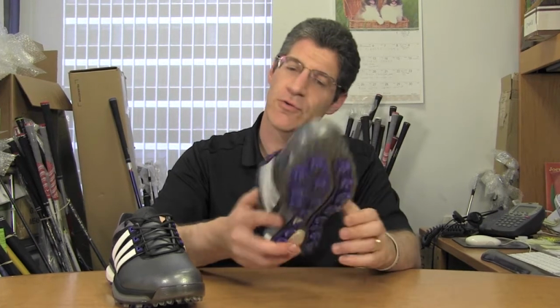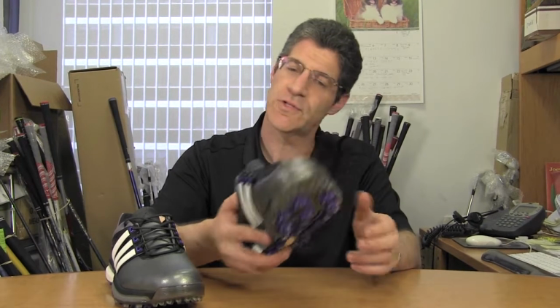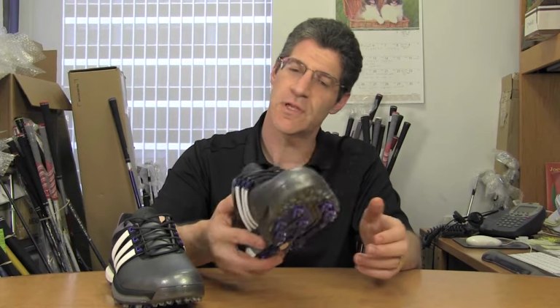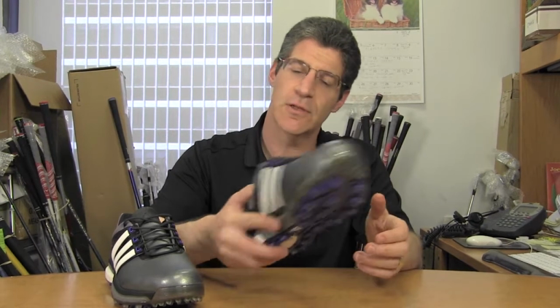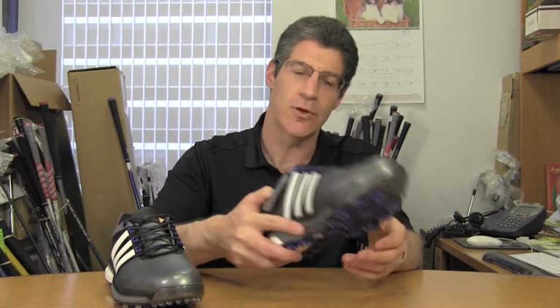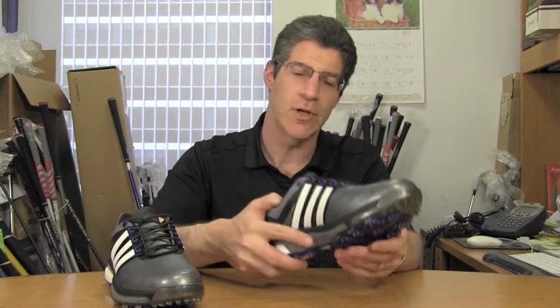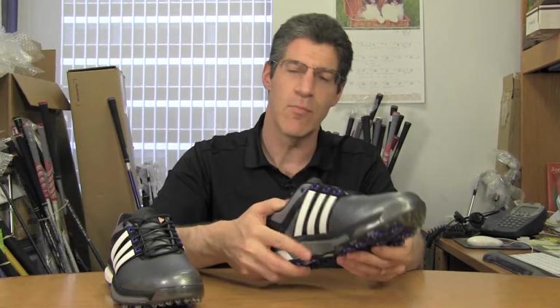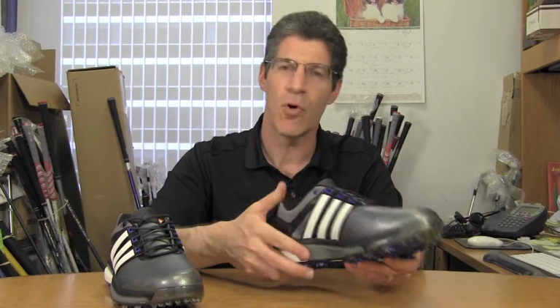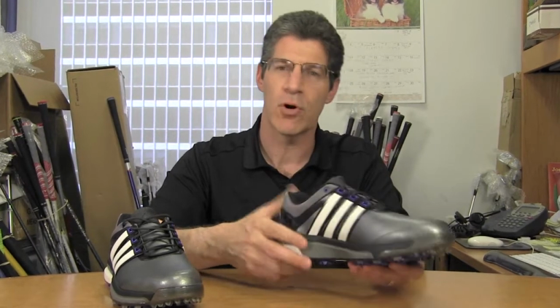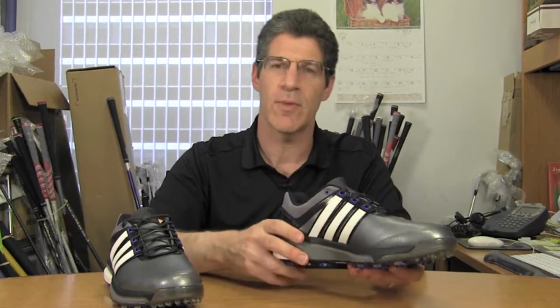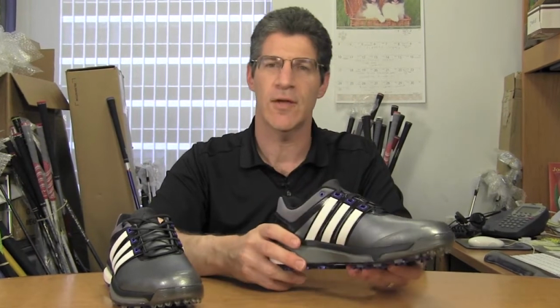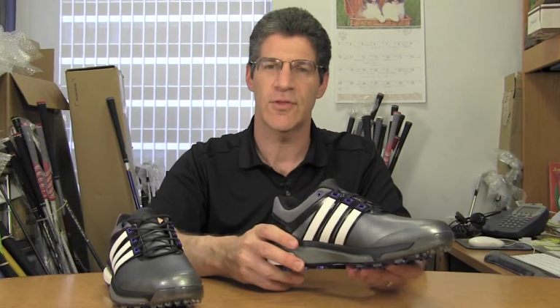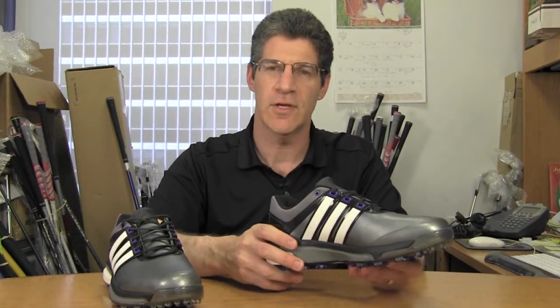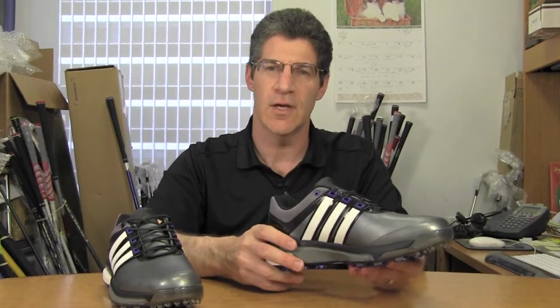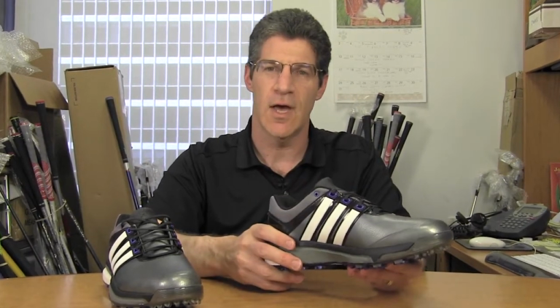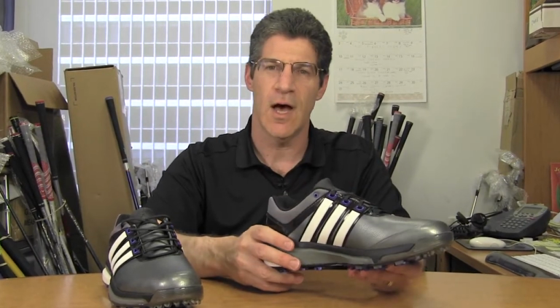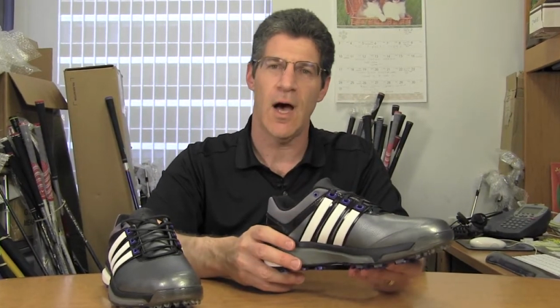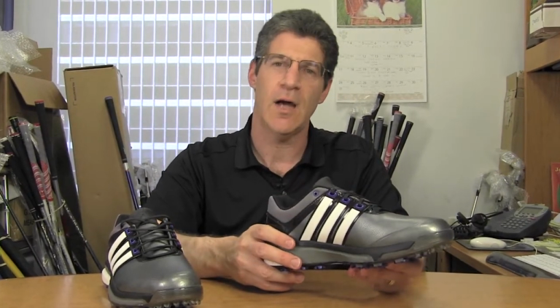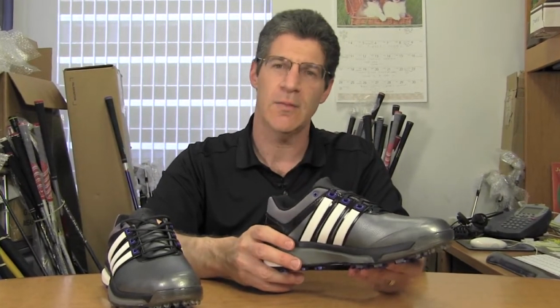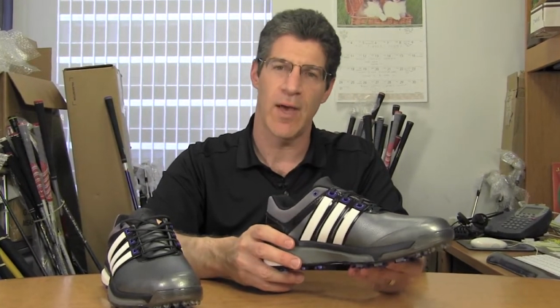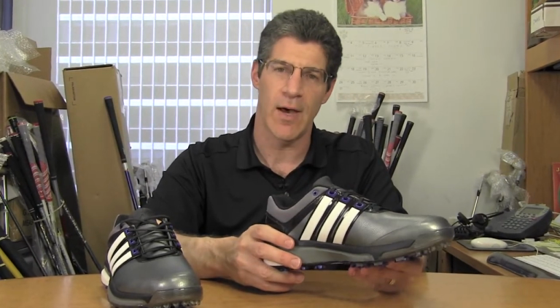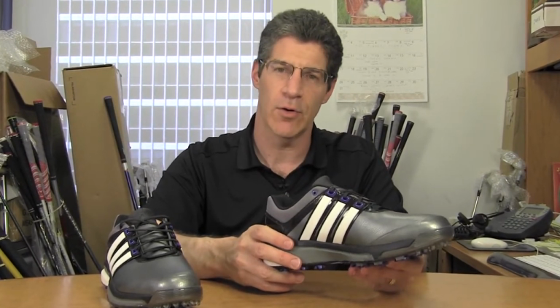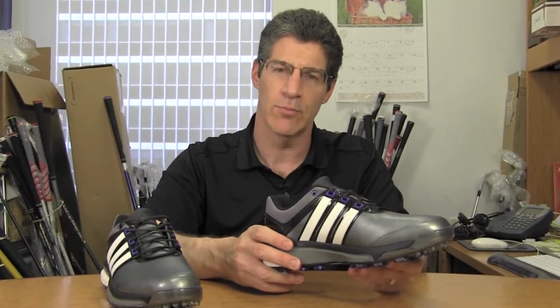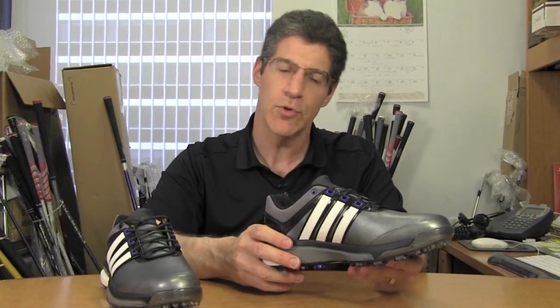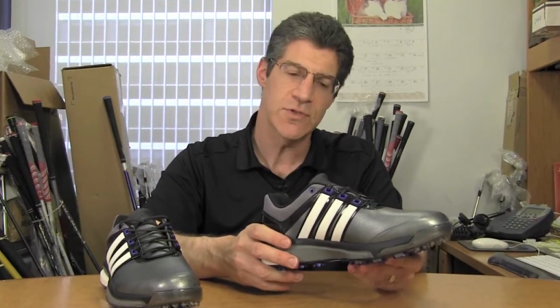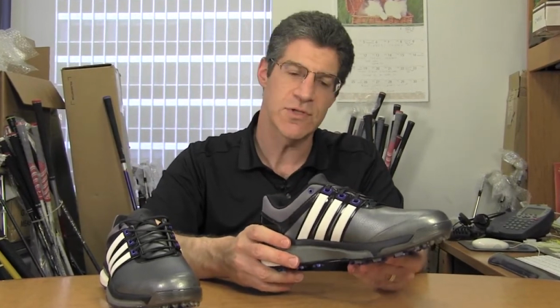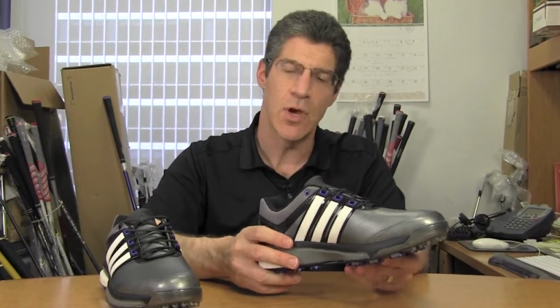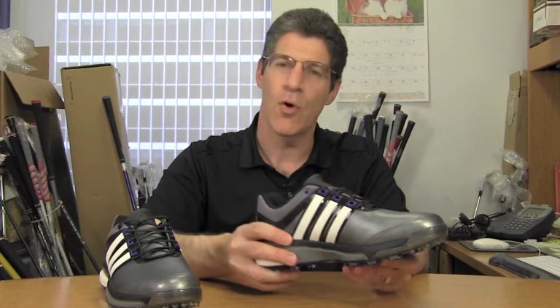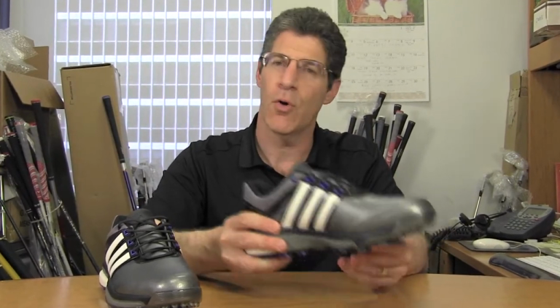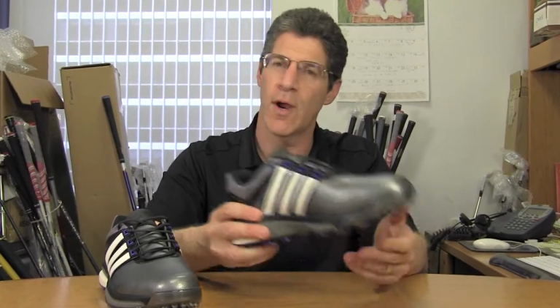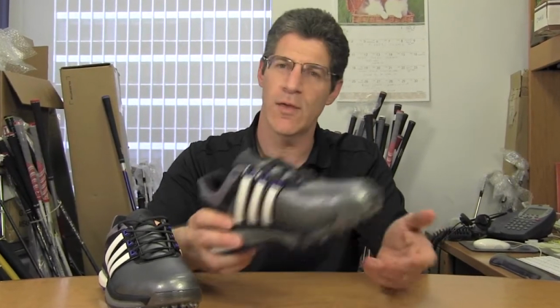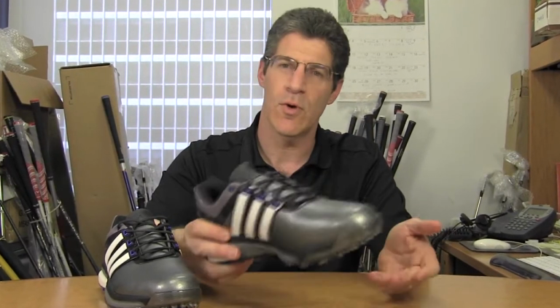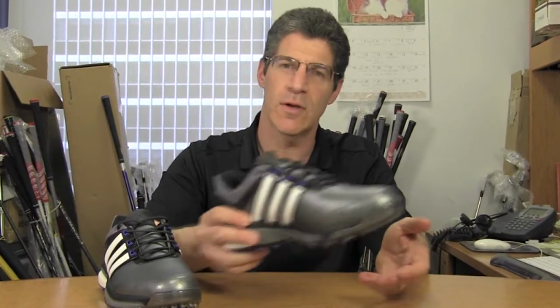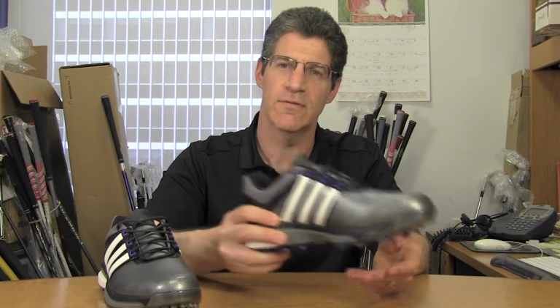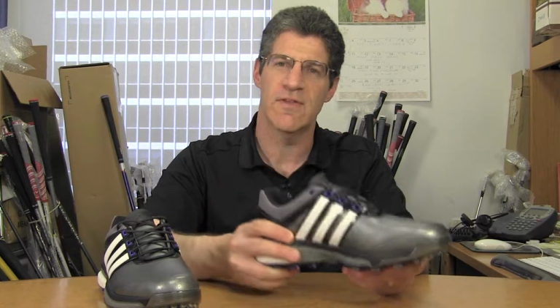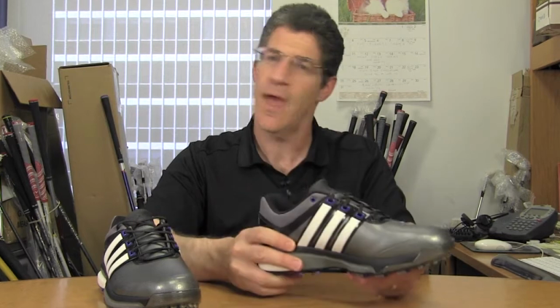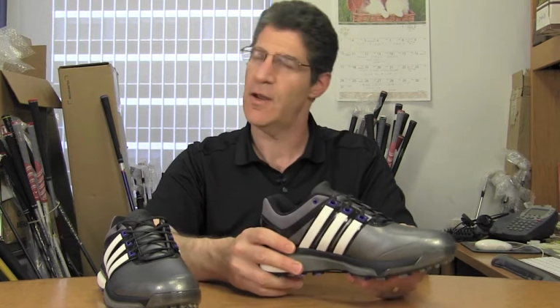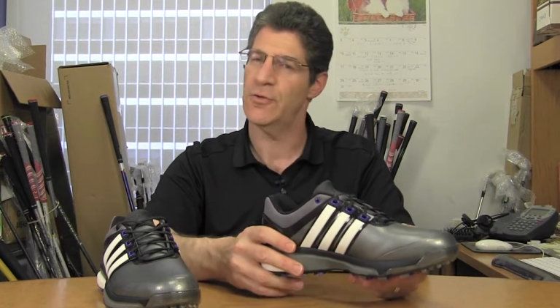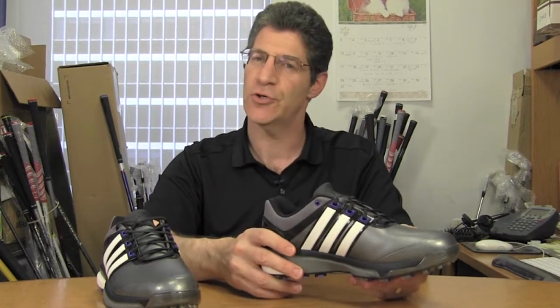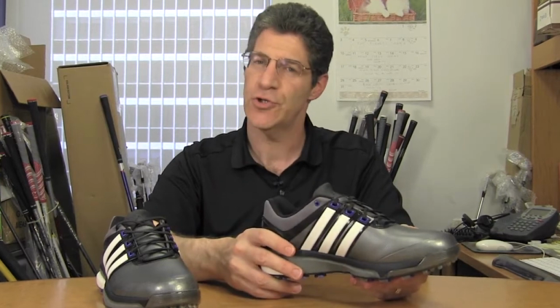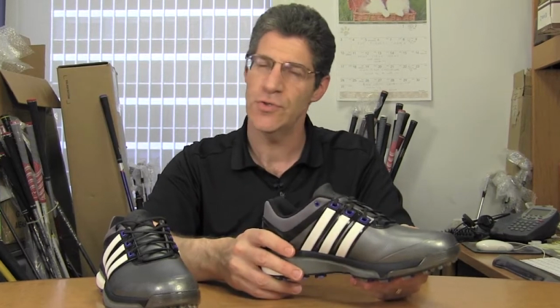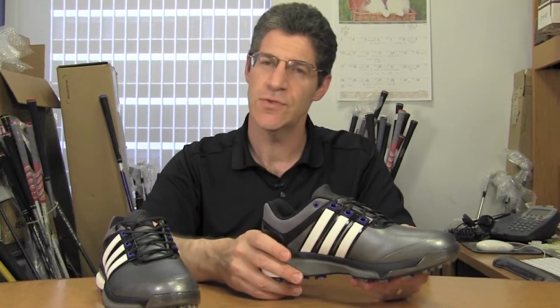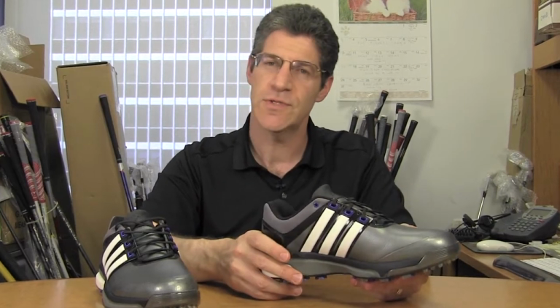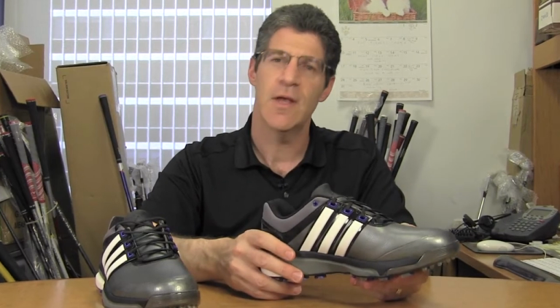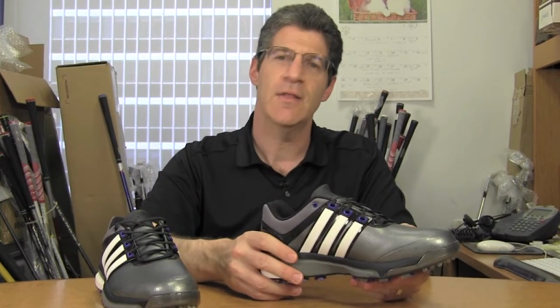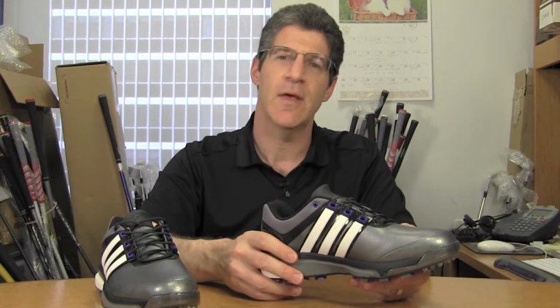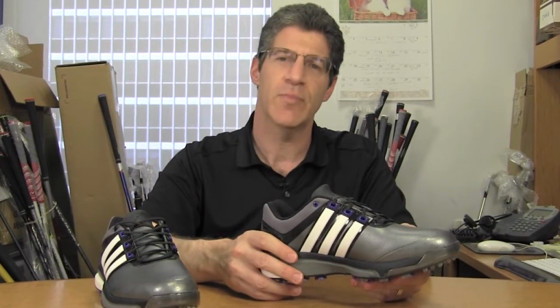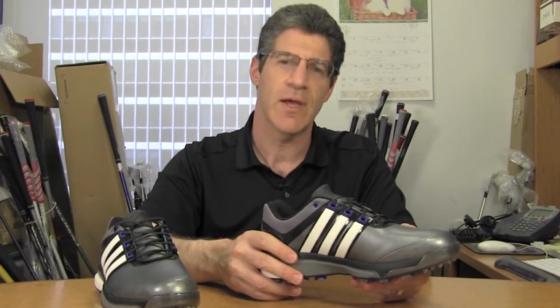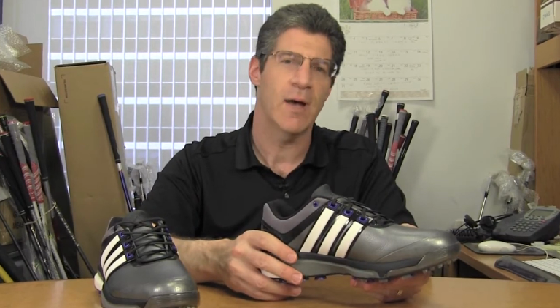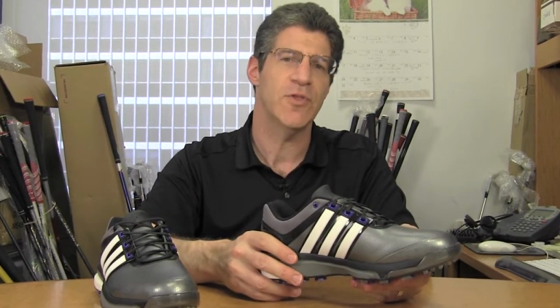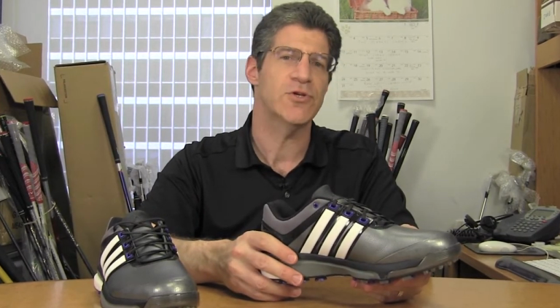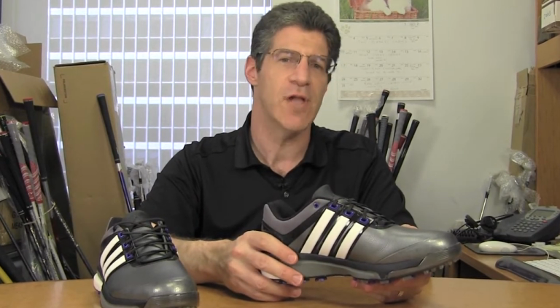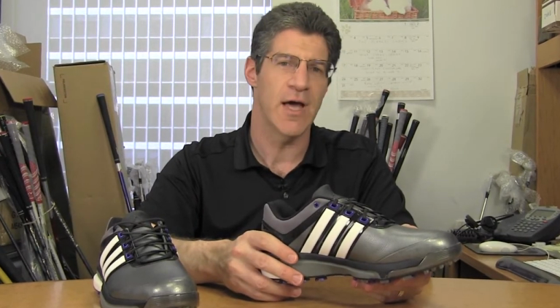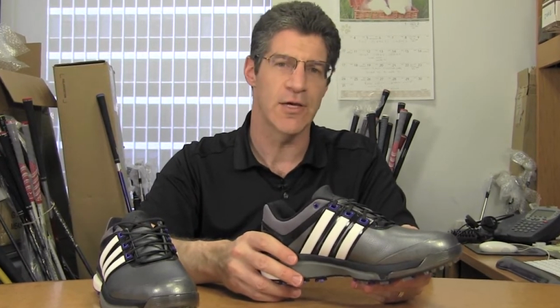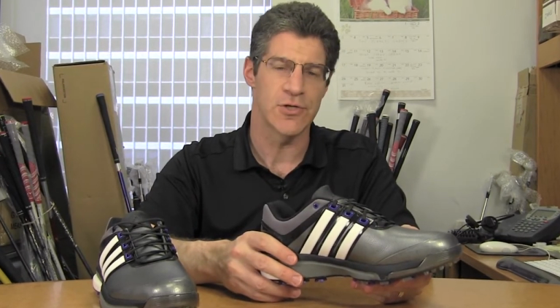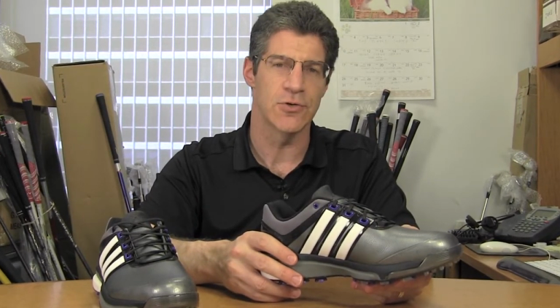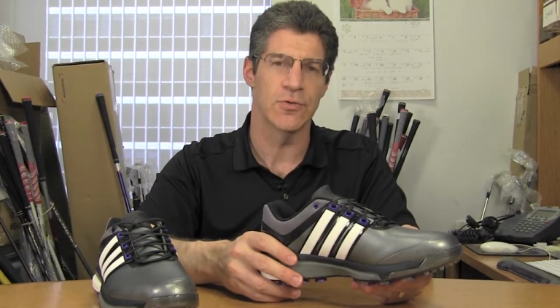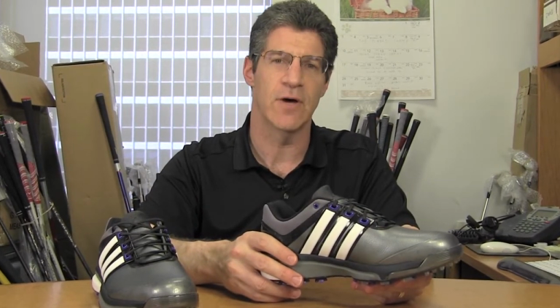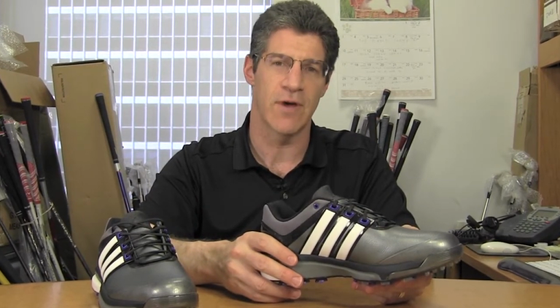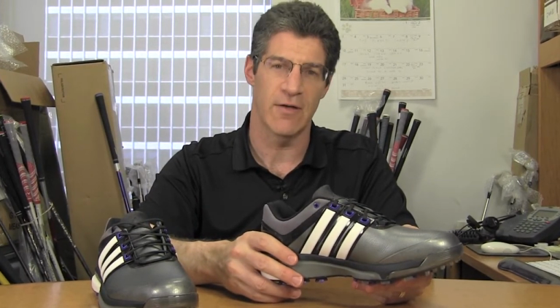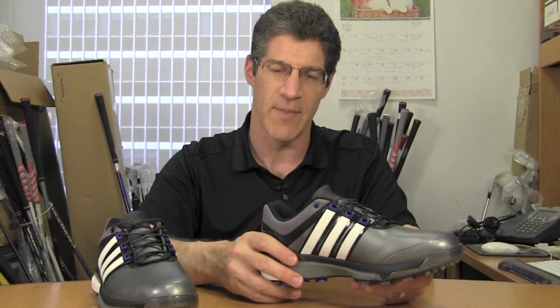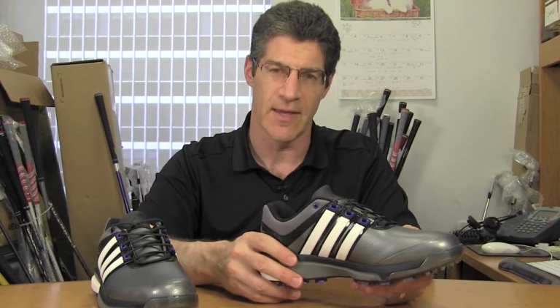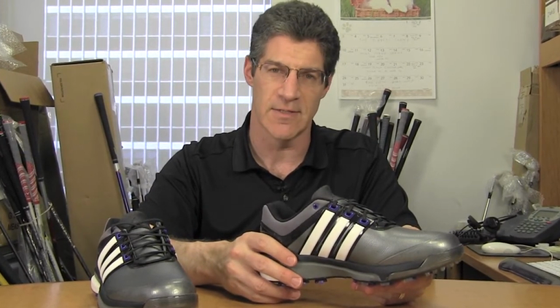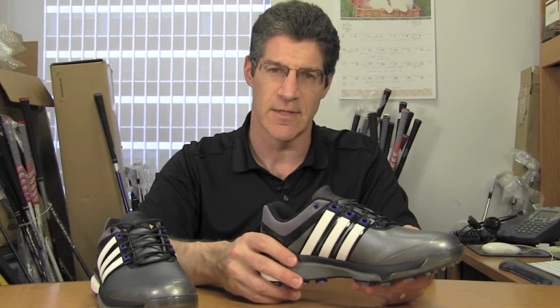So if you're interested in learning more about the Adipower Boost or any one of ten other shoes, then pick up the July issue of Golf Magazine.